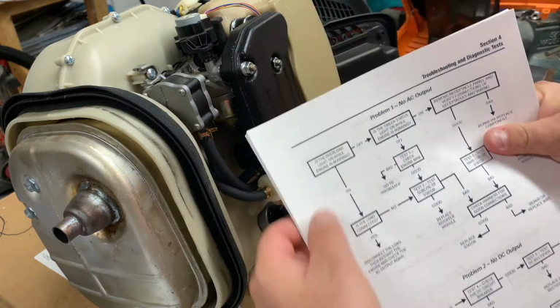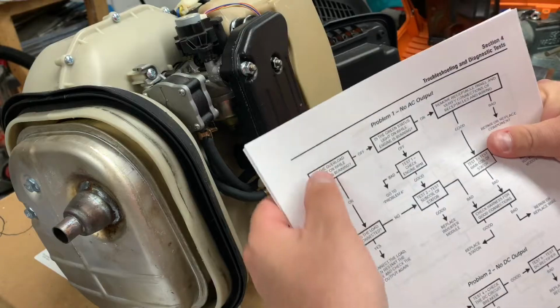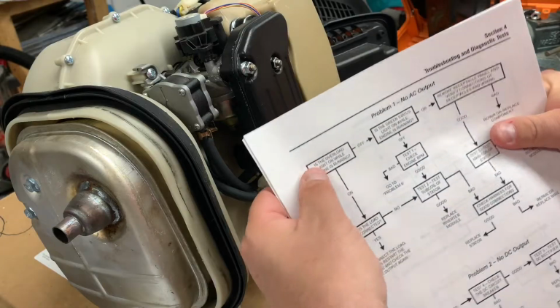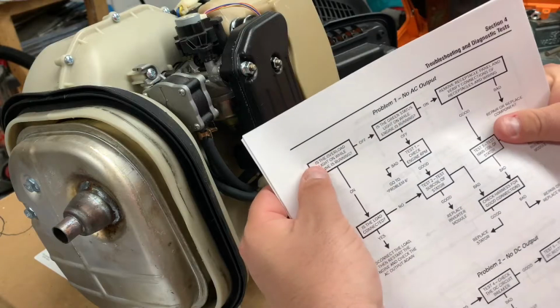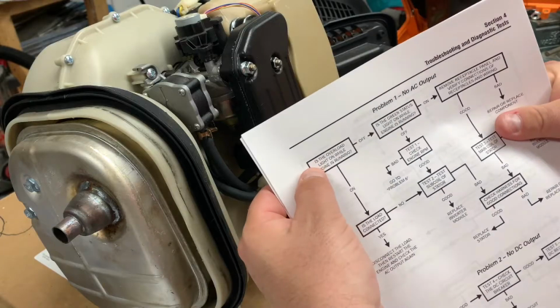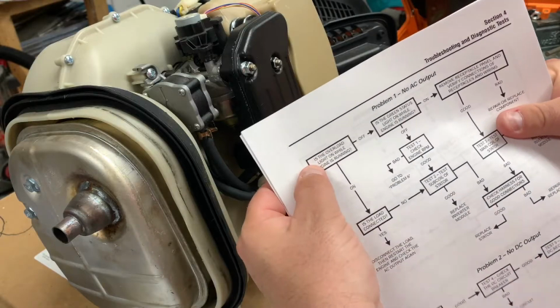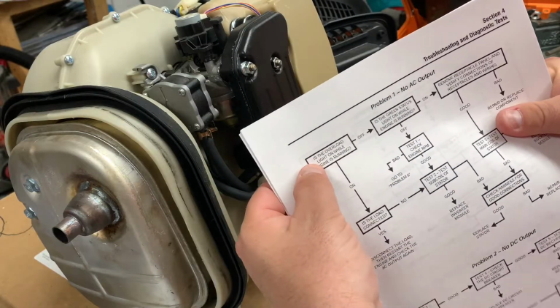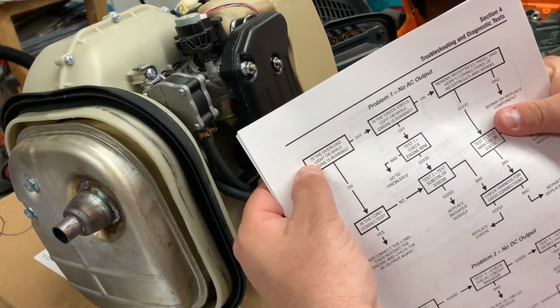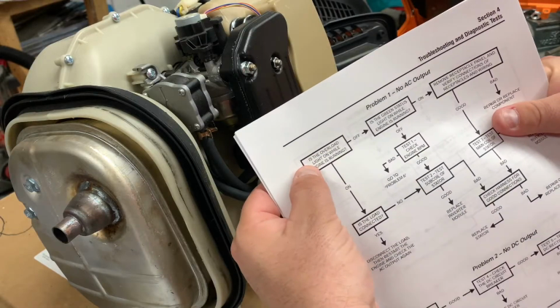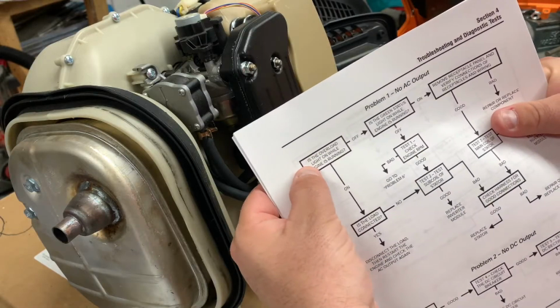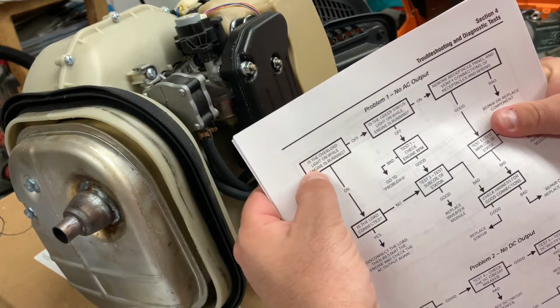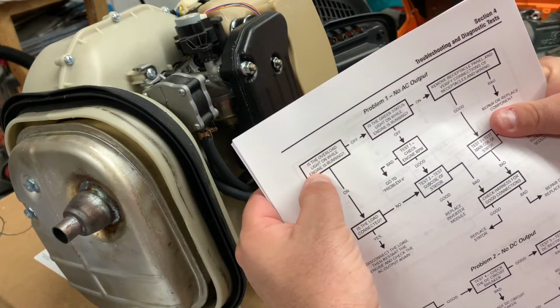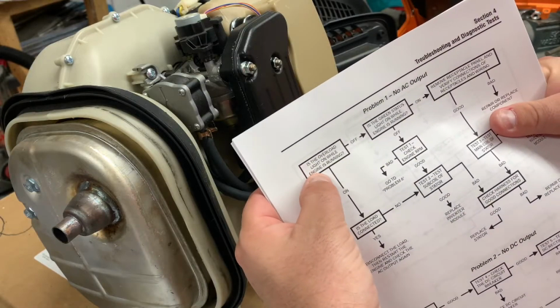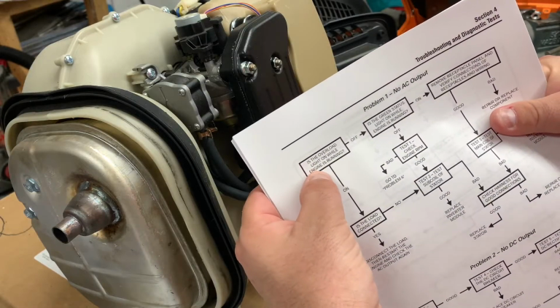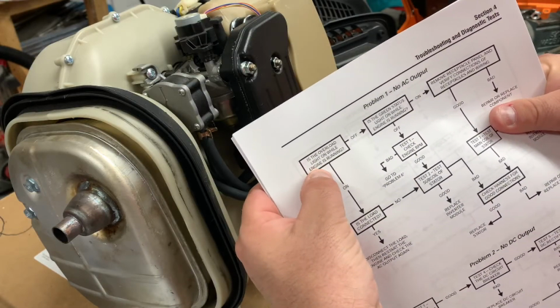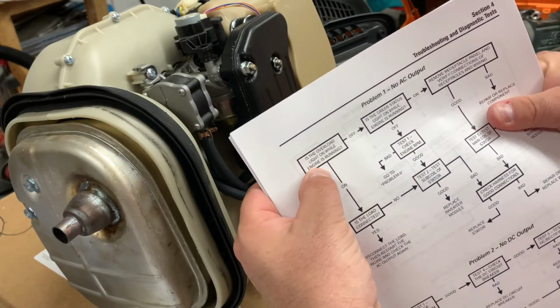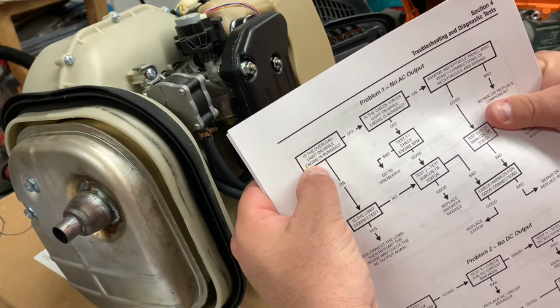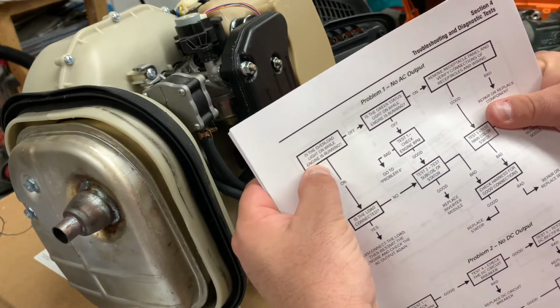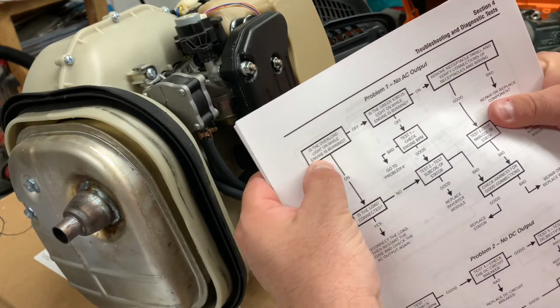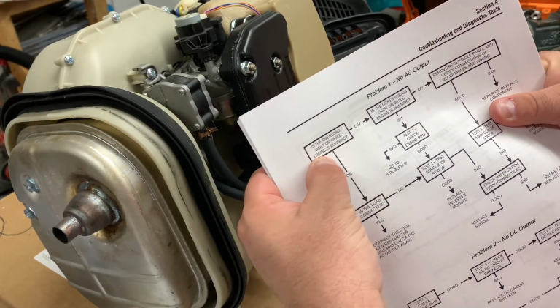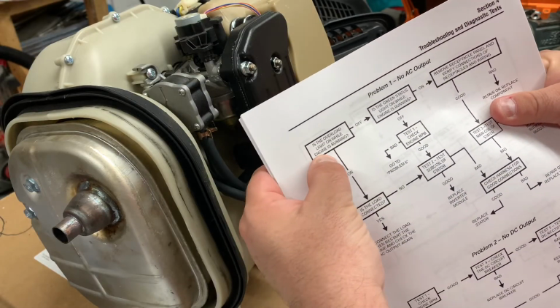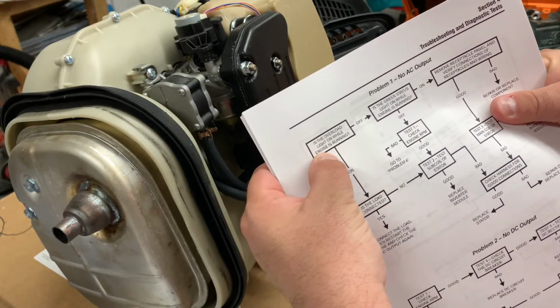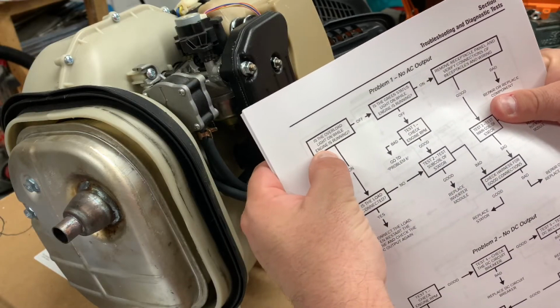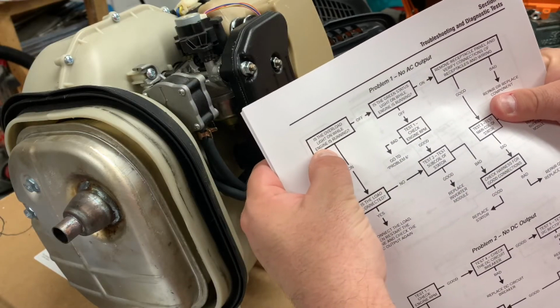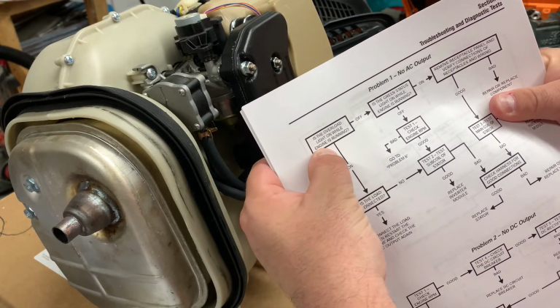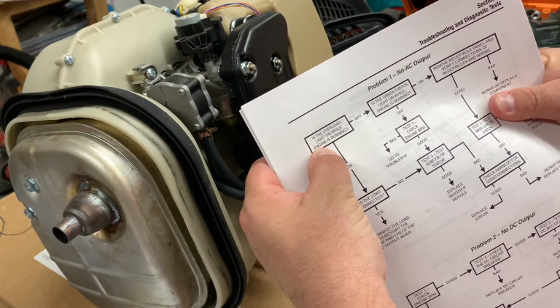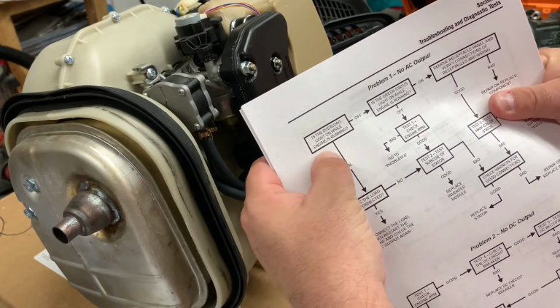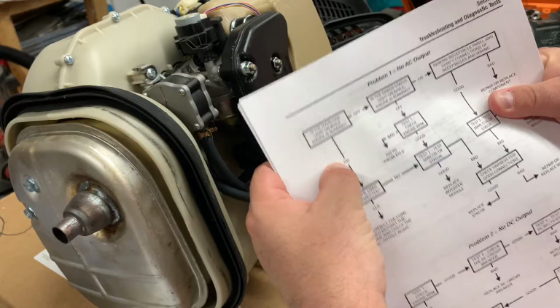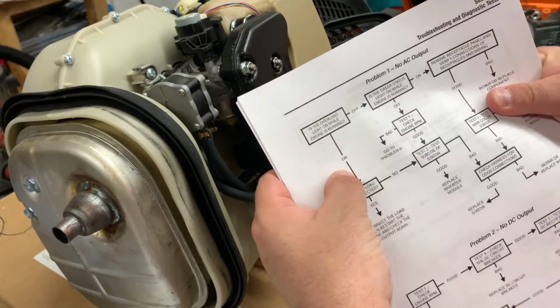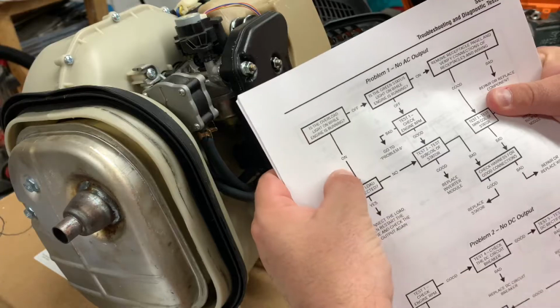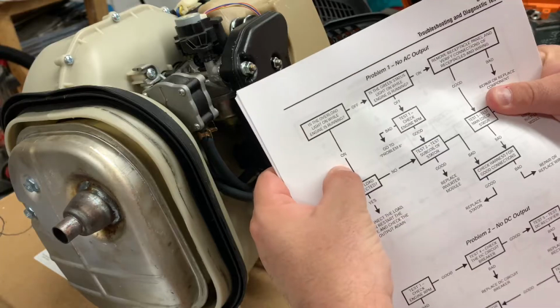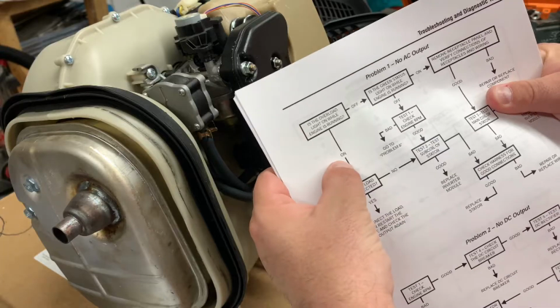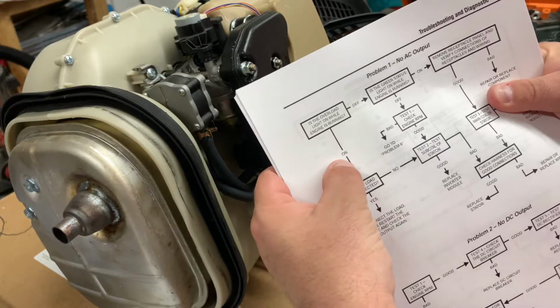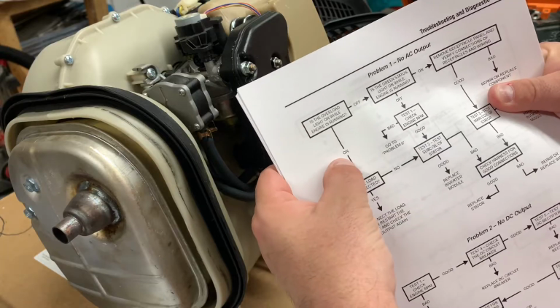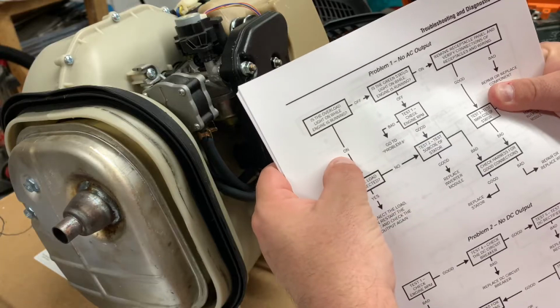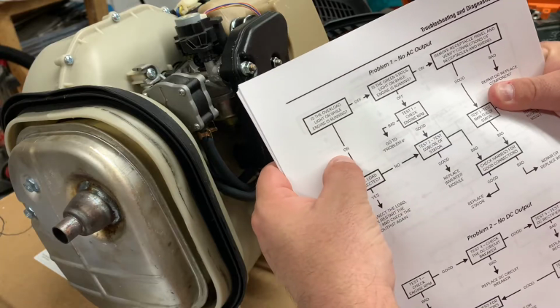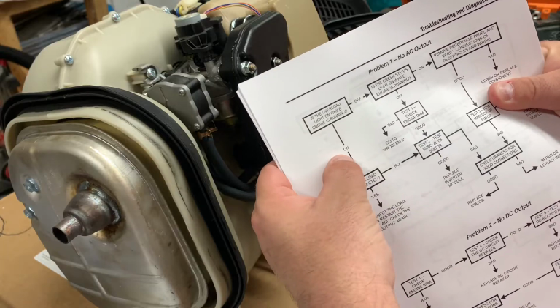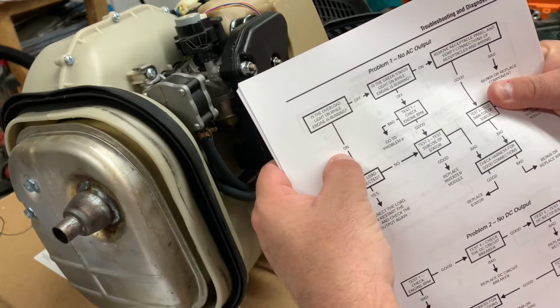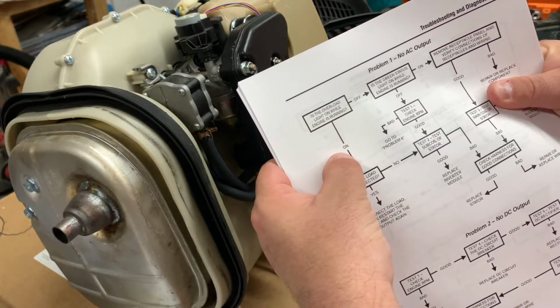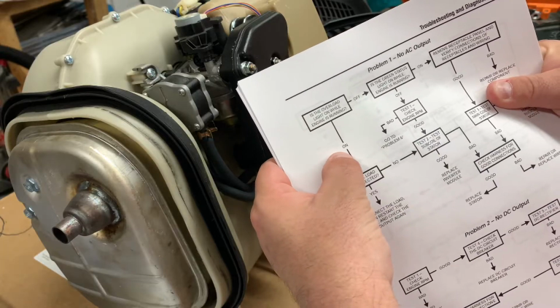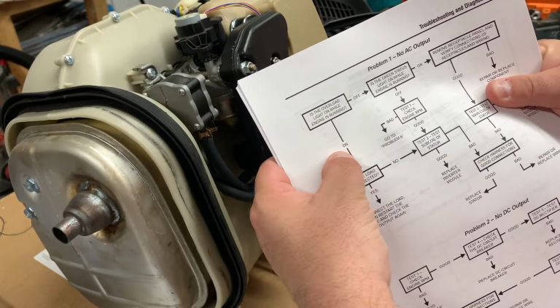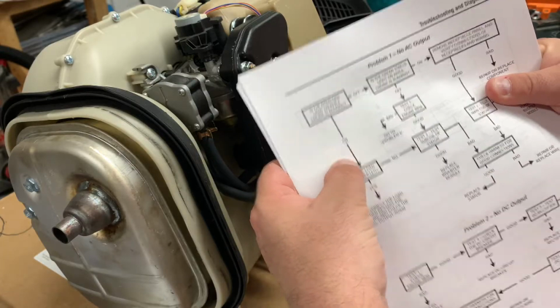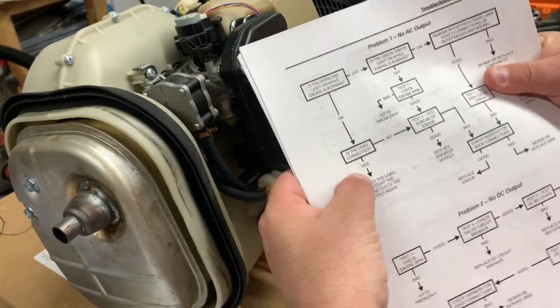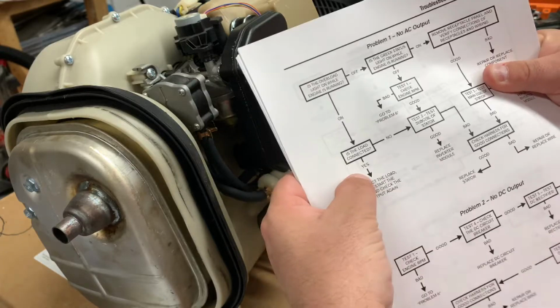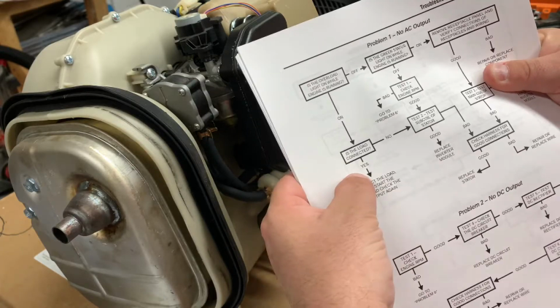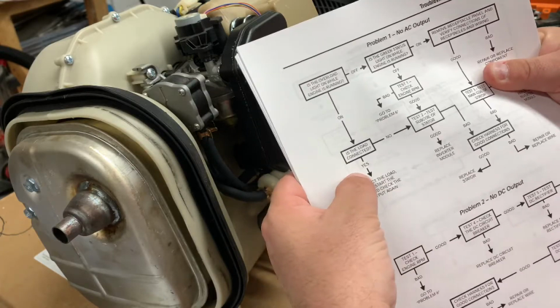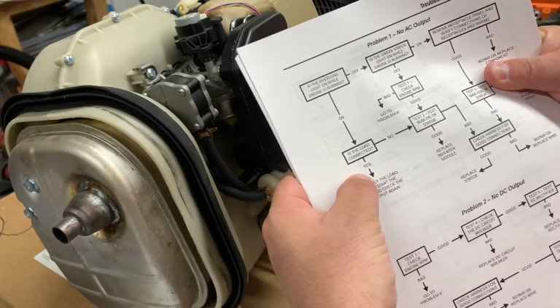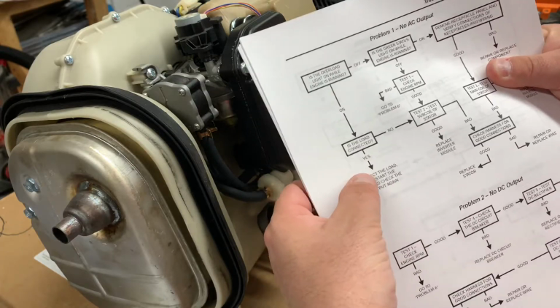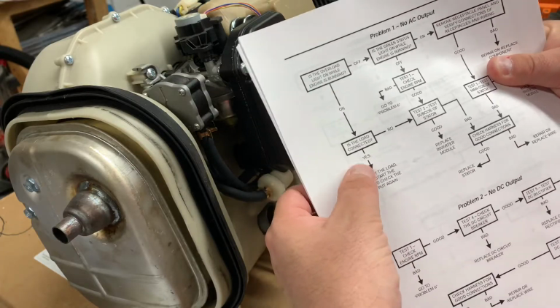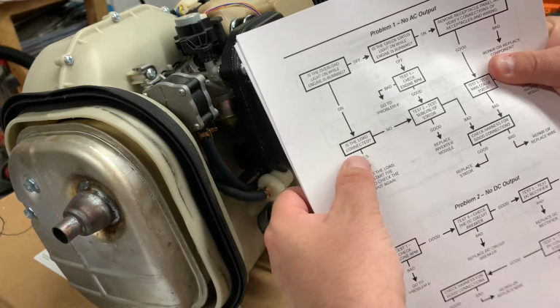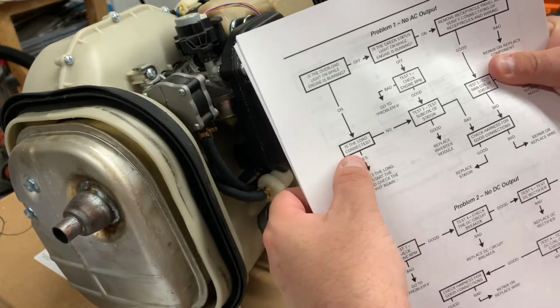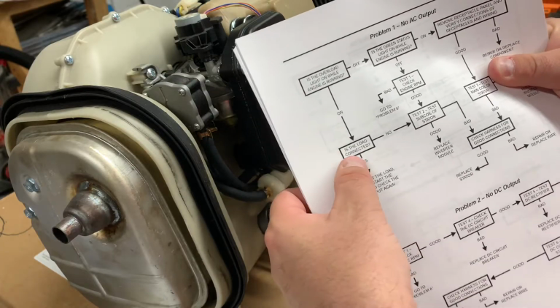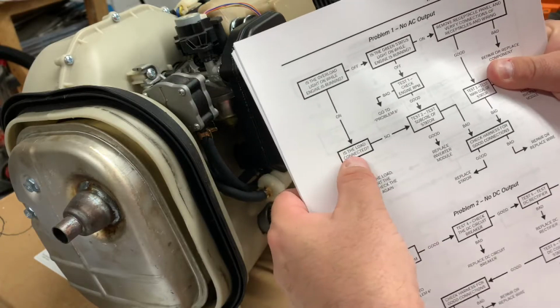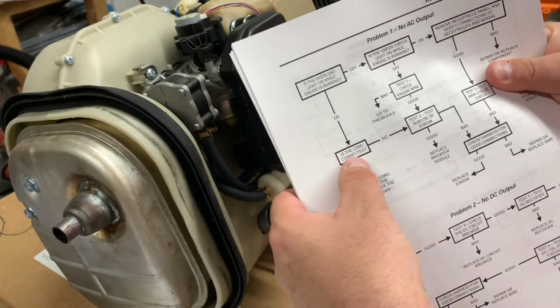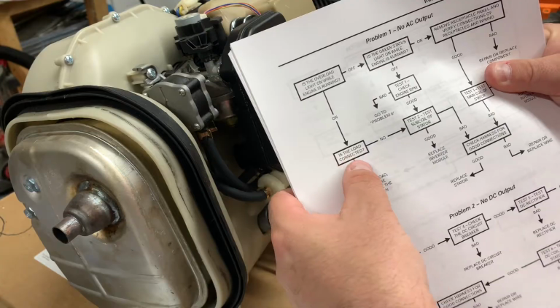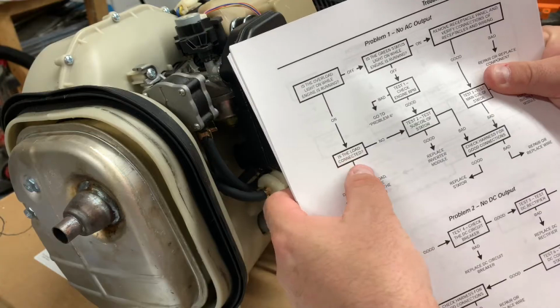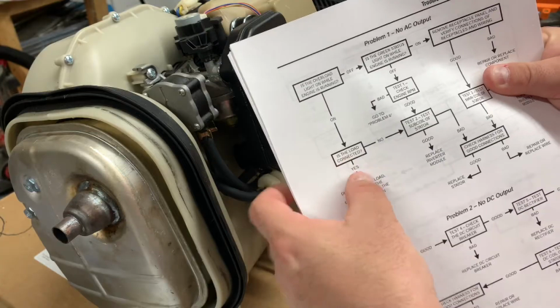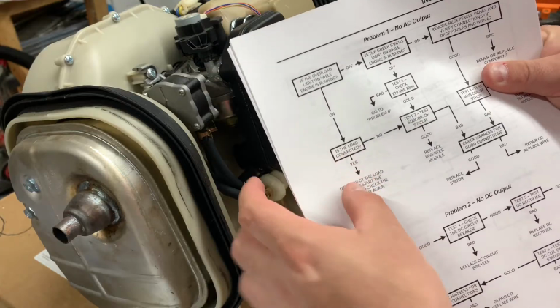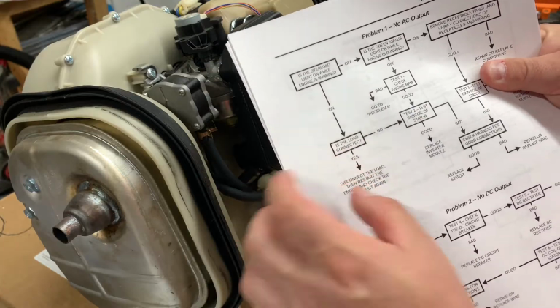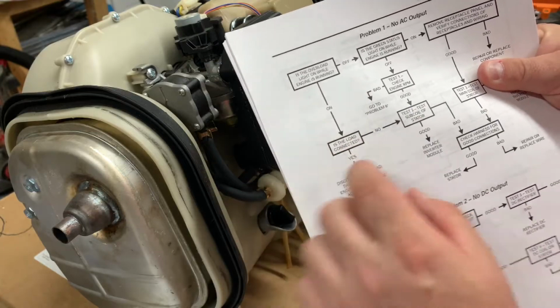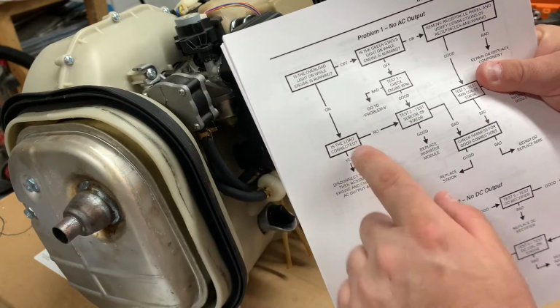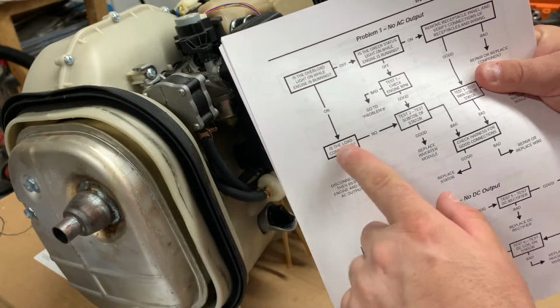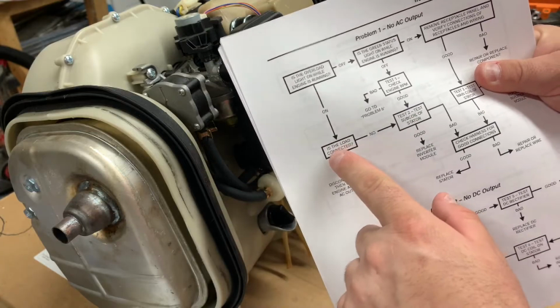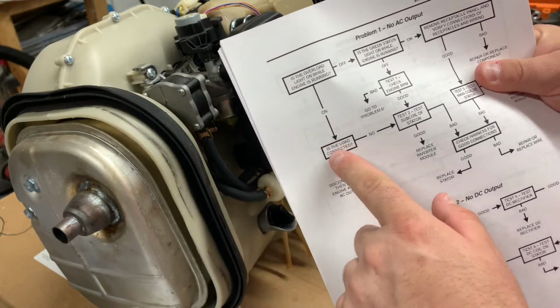So the overload light is on, the engine is running, no load.